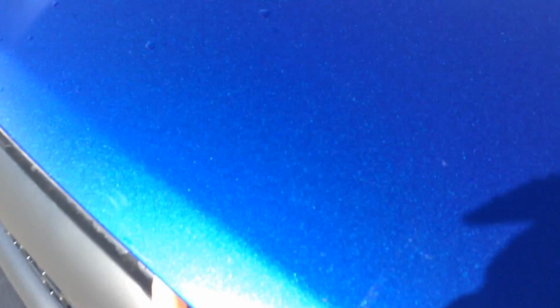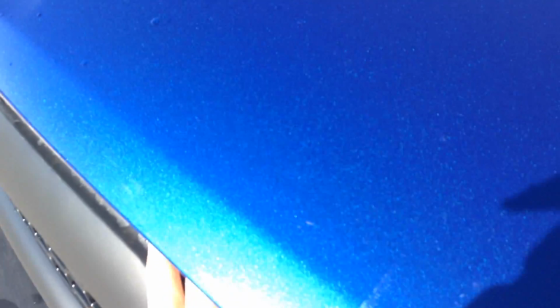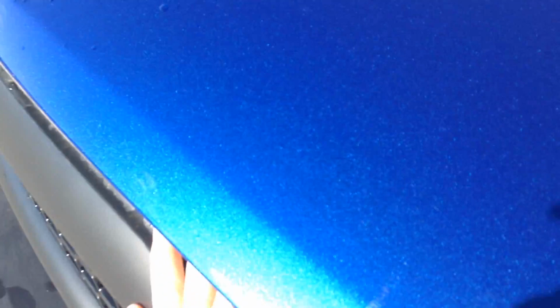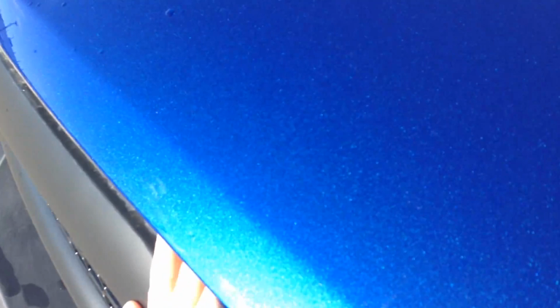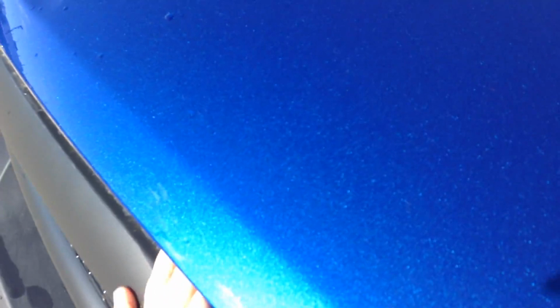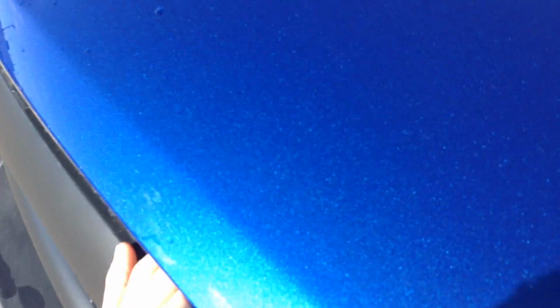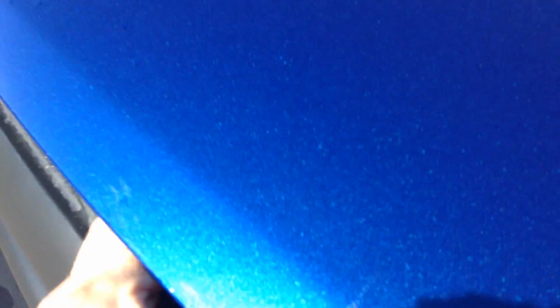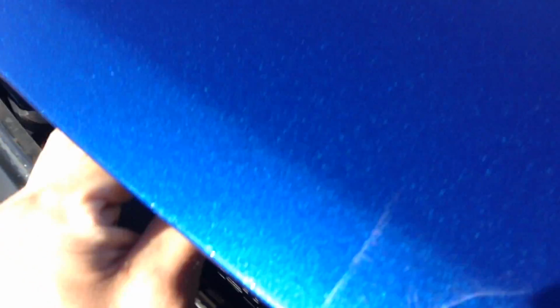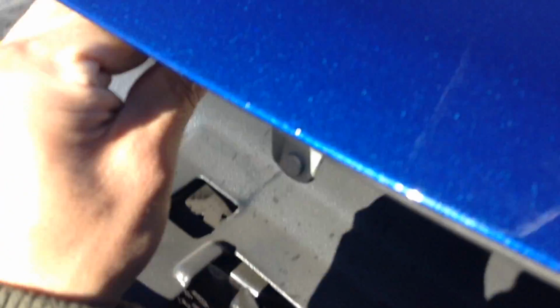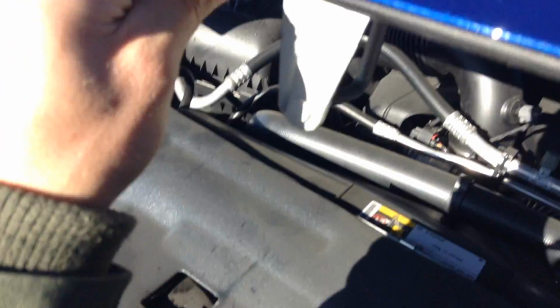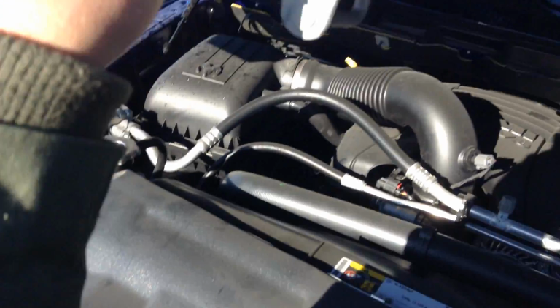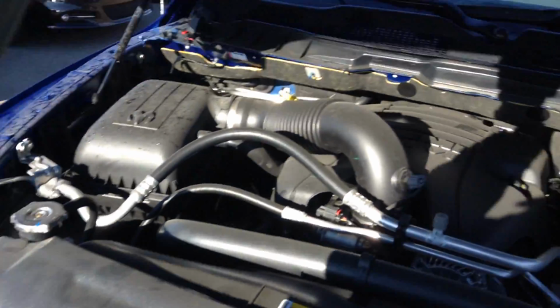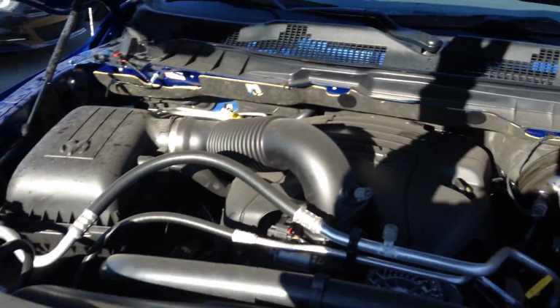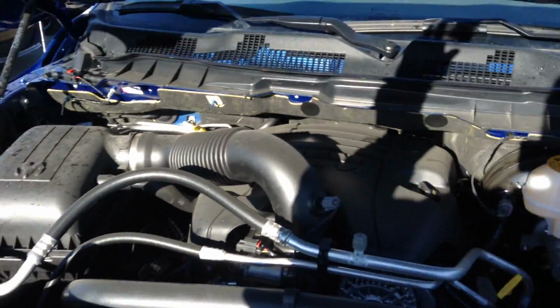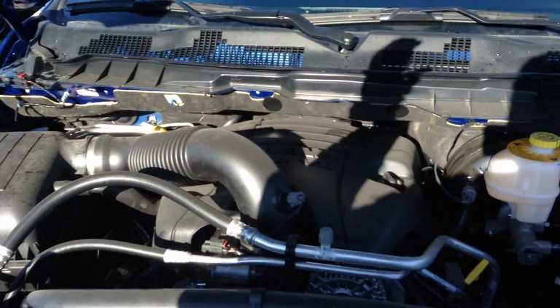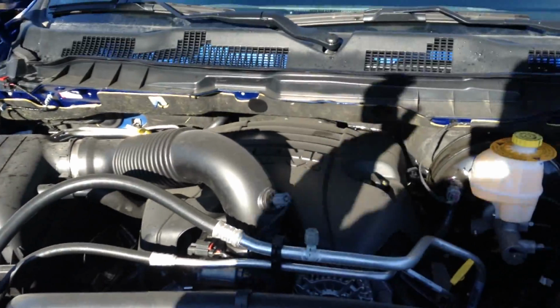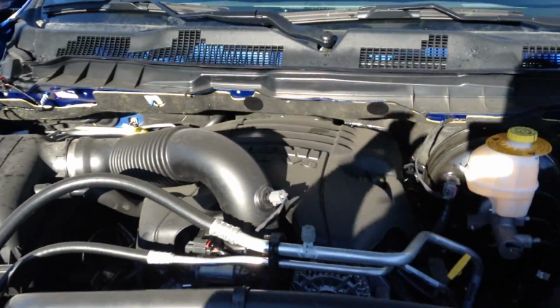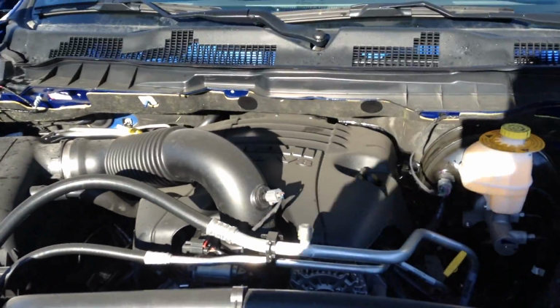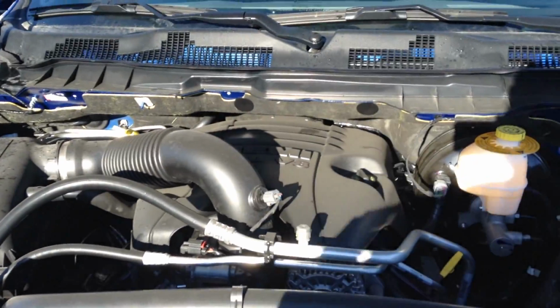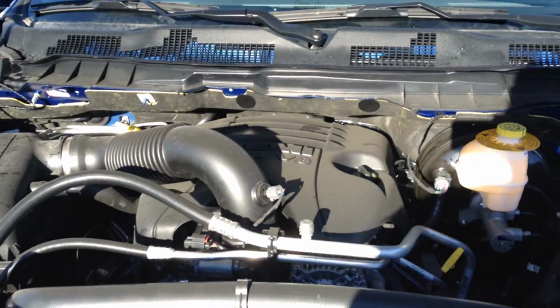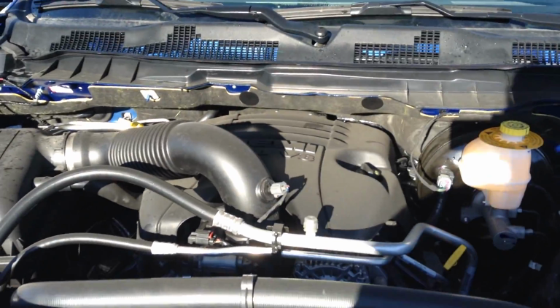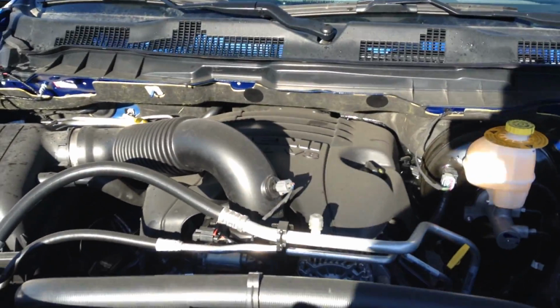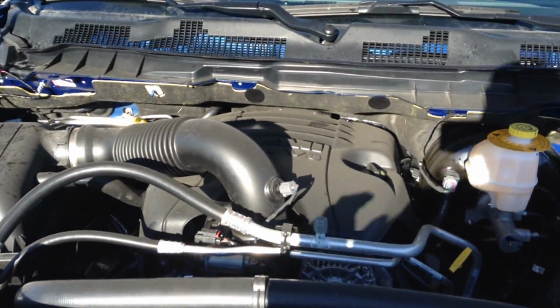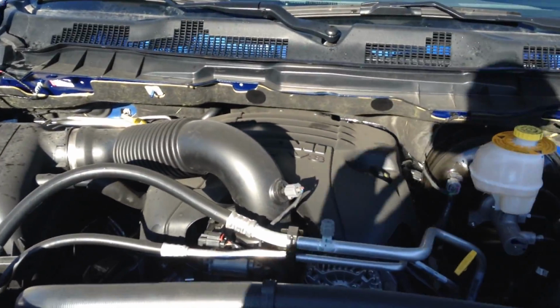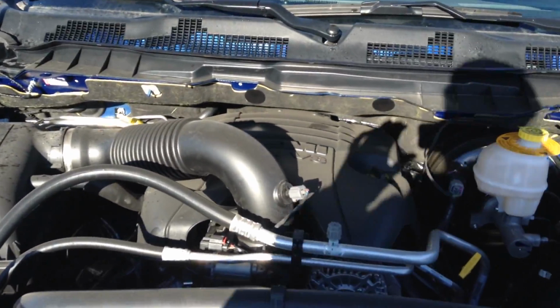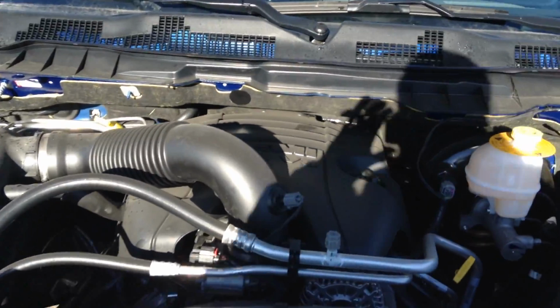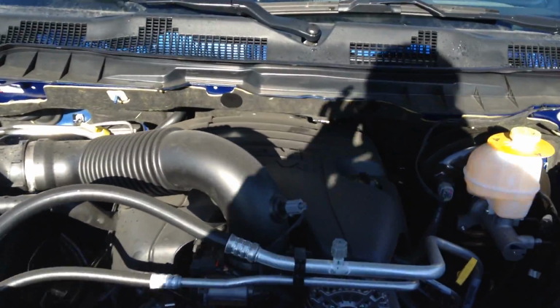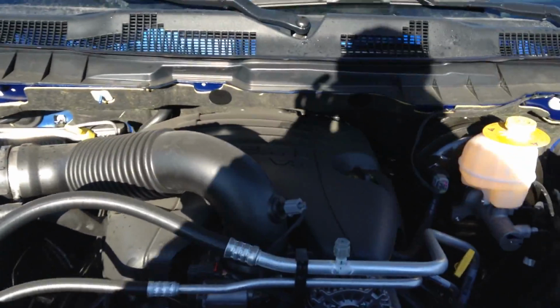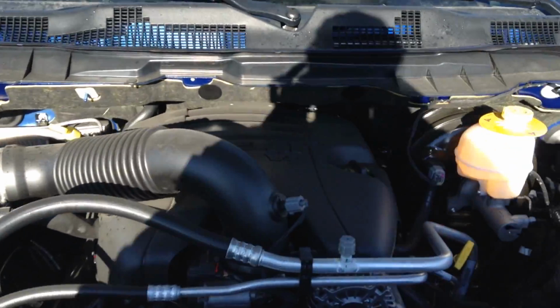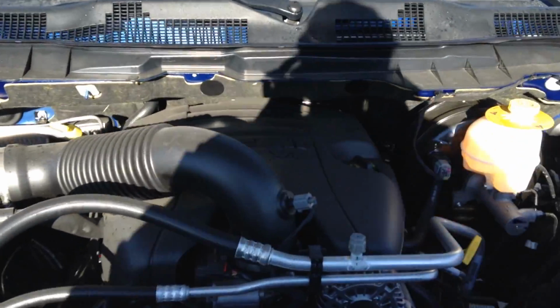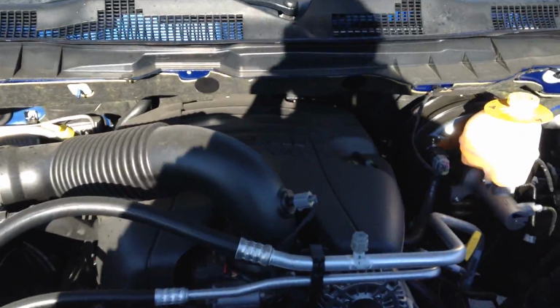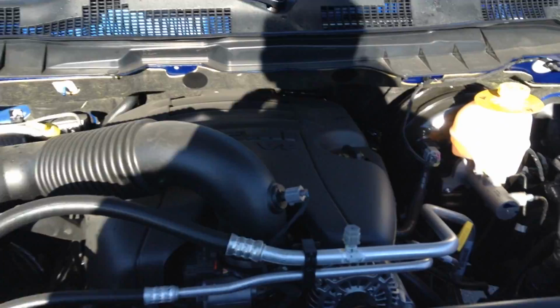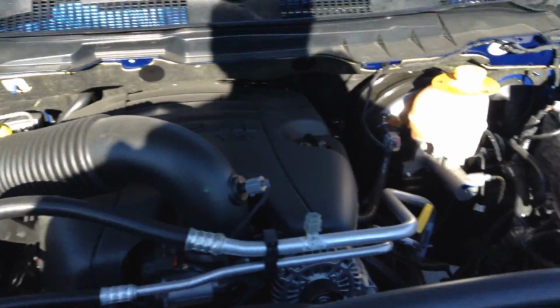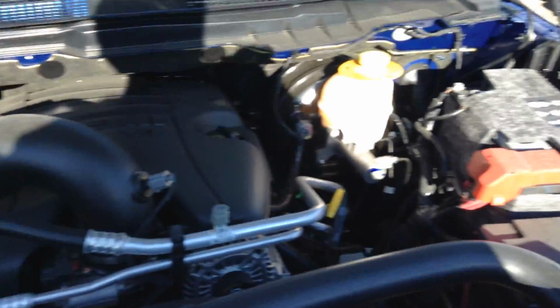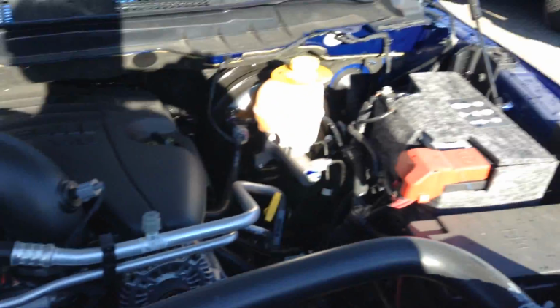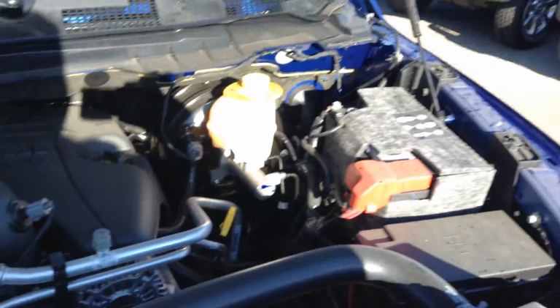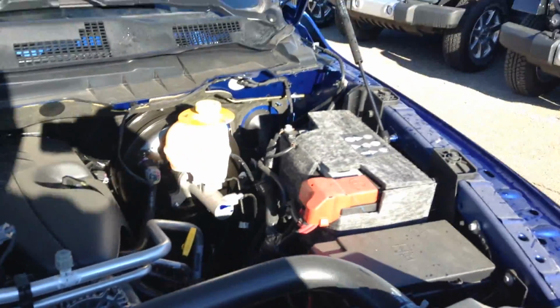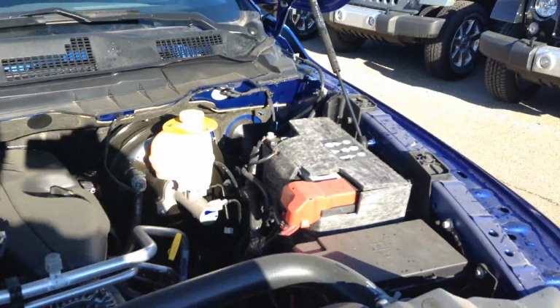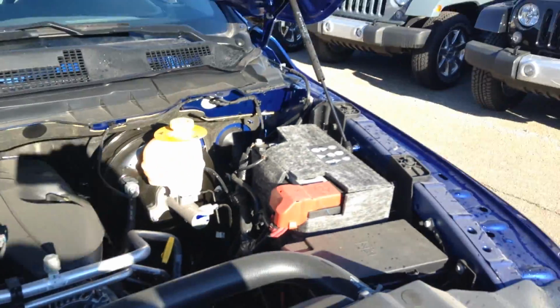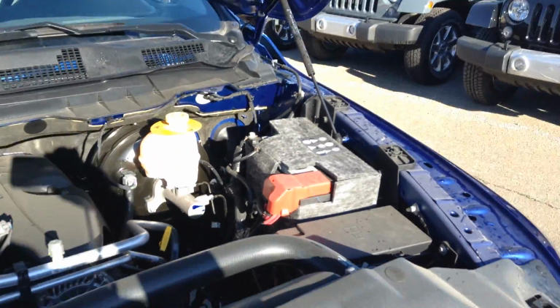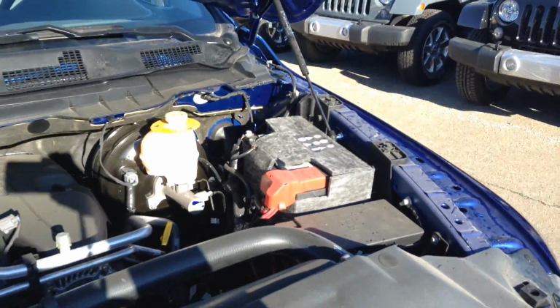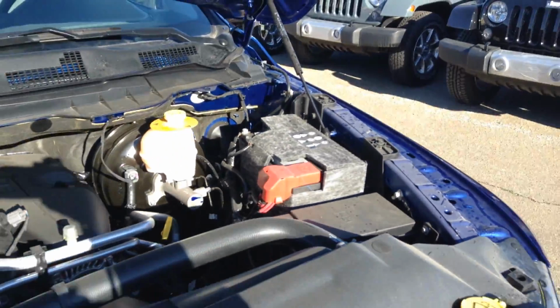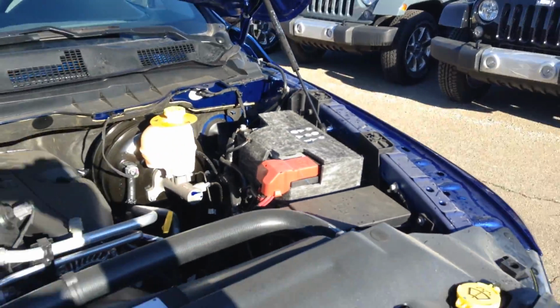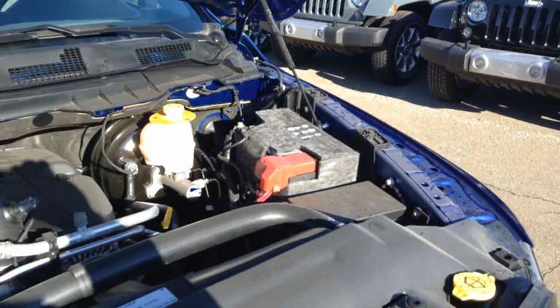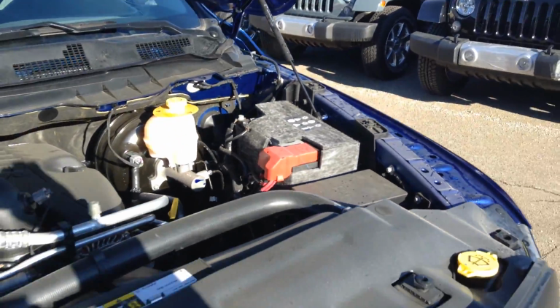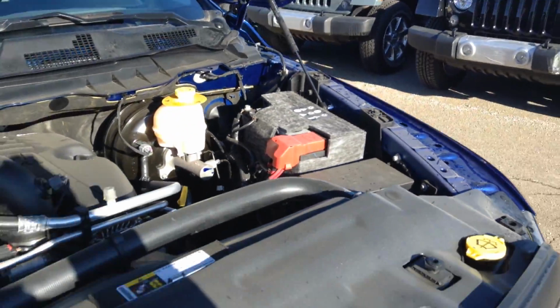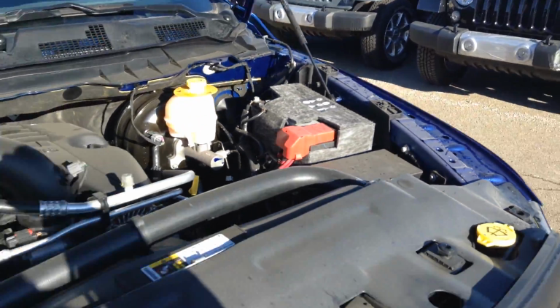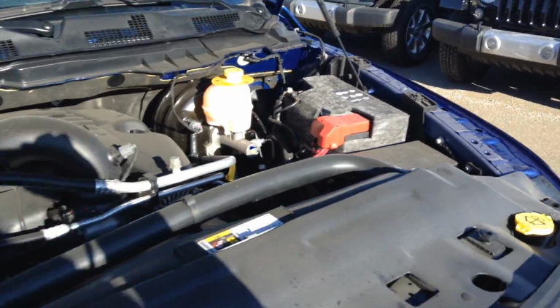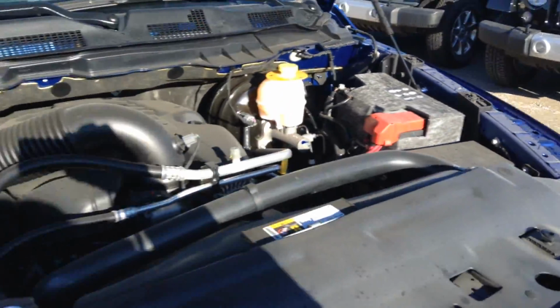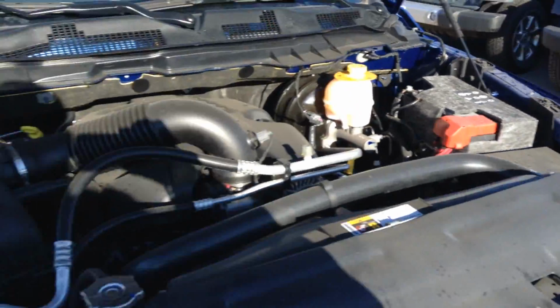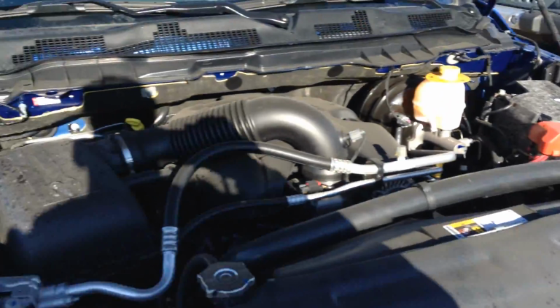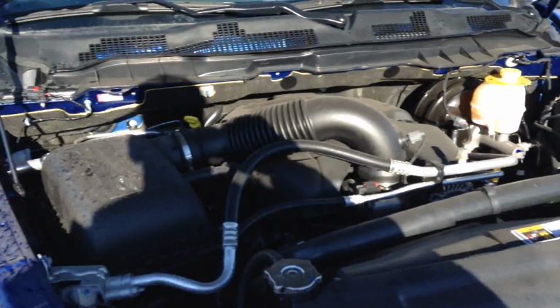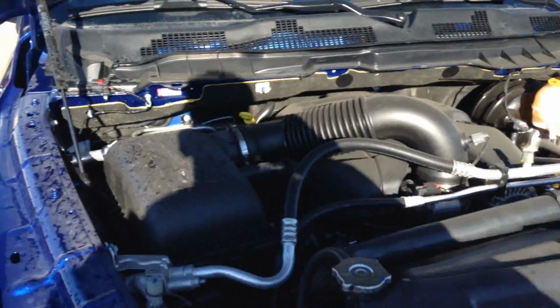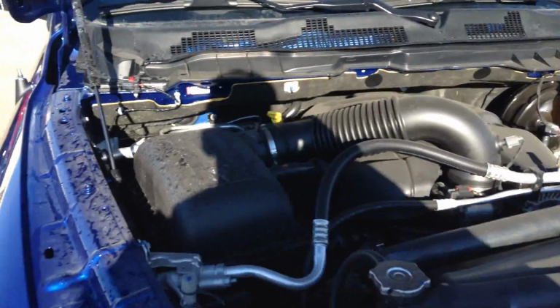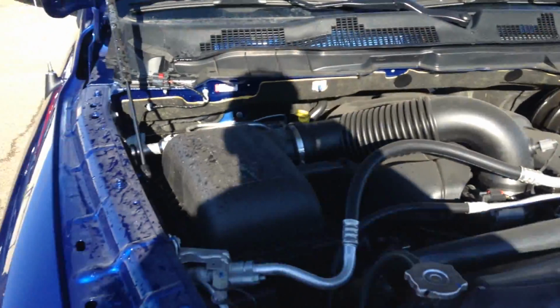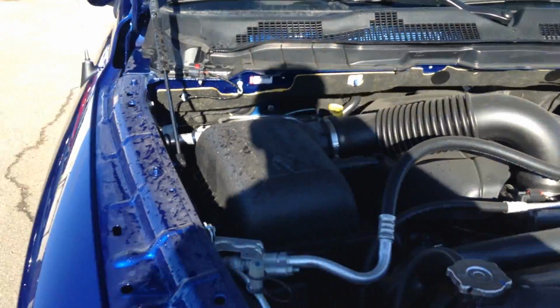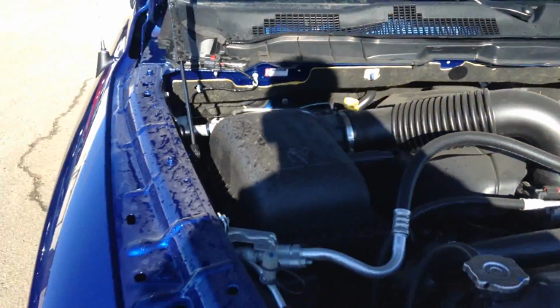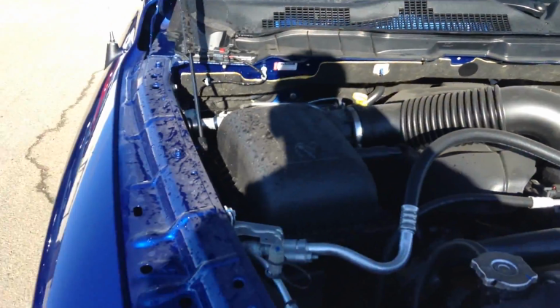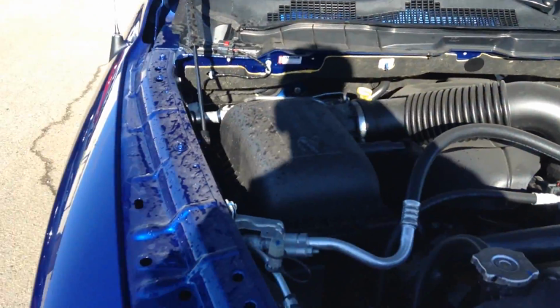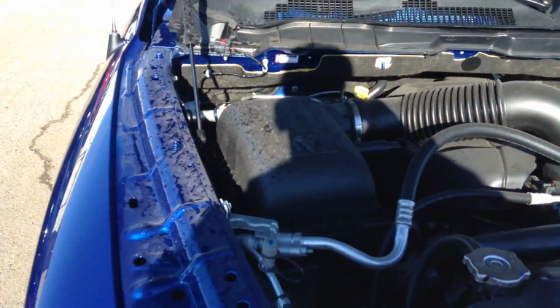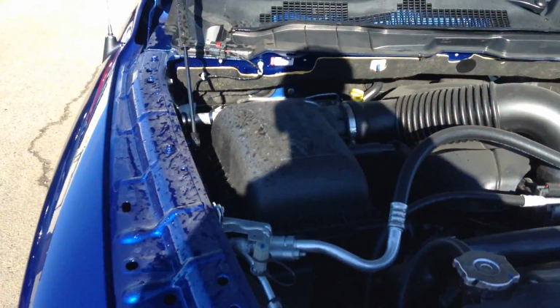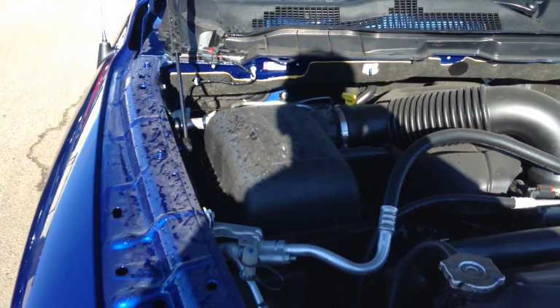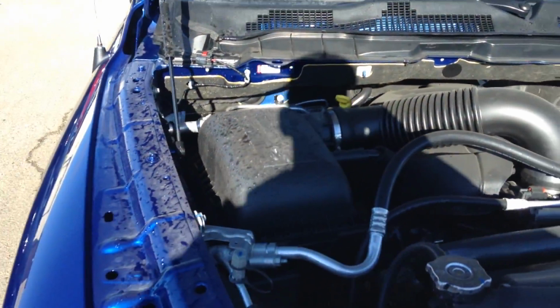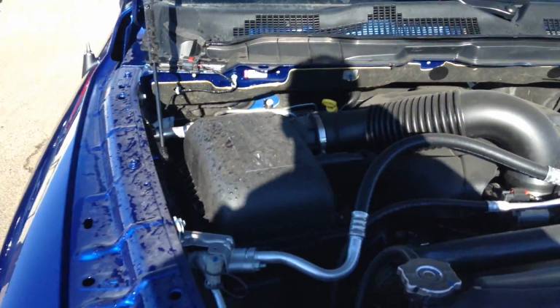Underneath the hood you've got your 5.7L V8 Hemi. You've got your insulated battery there and you also got your Ram active air intake.